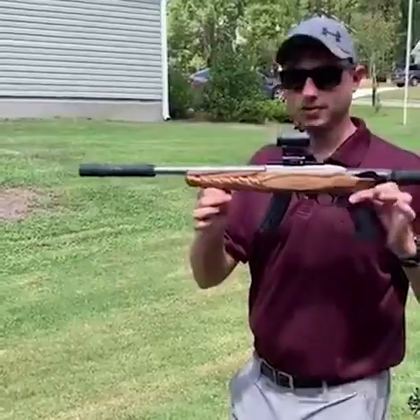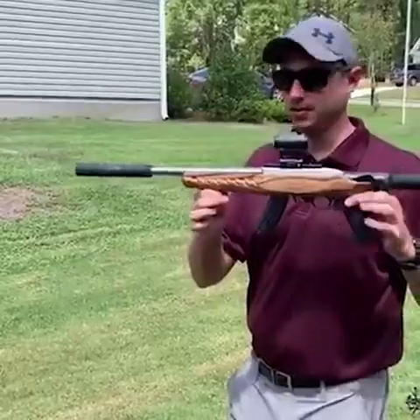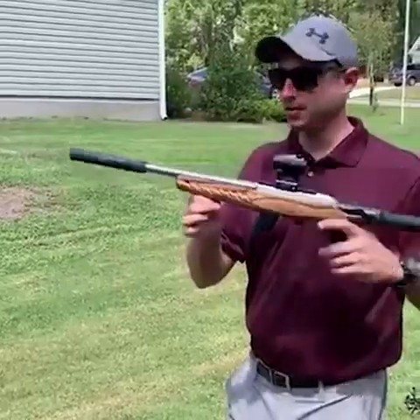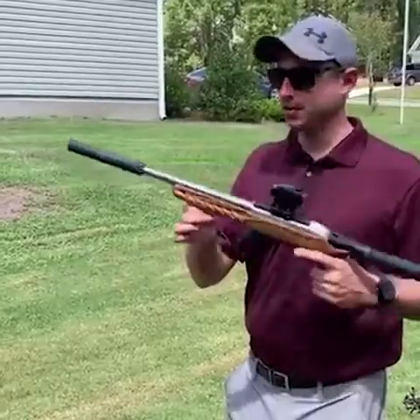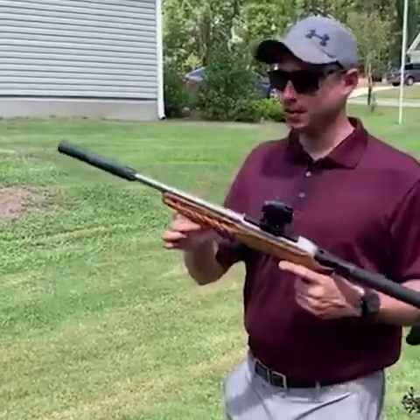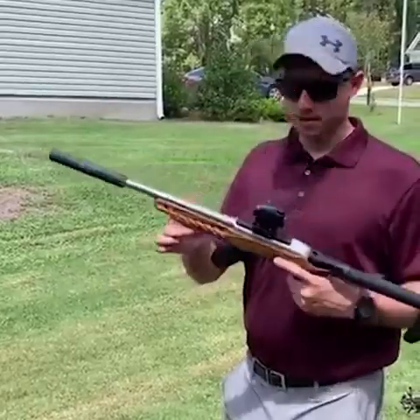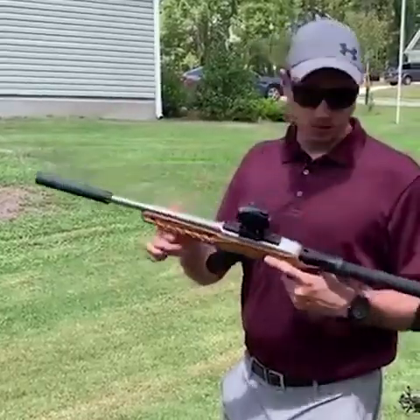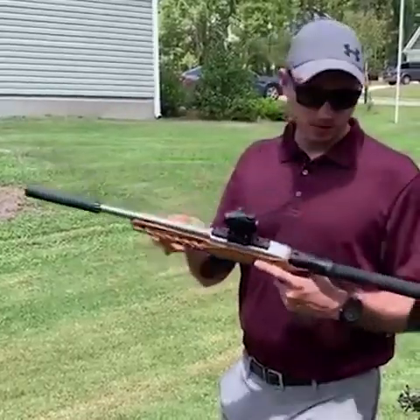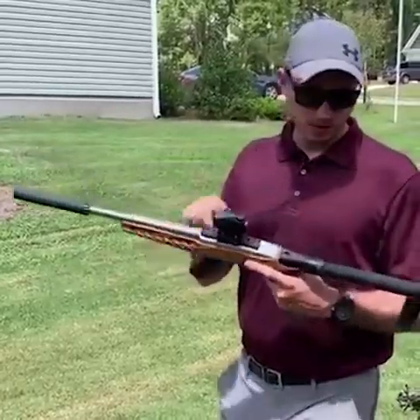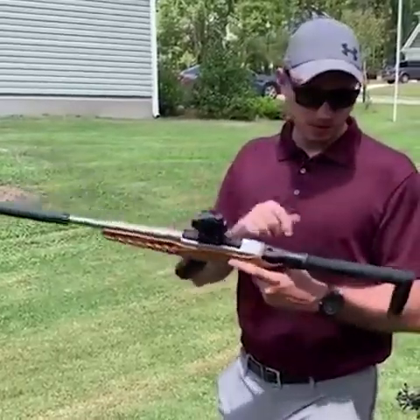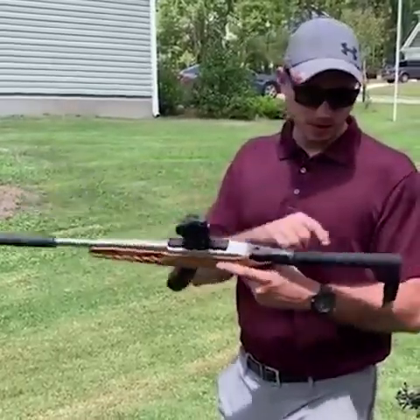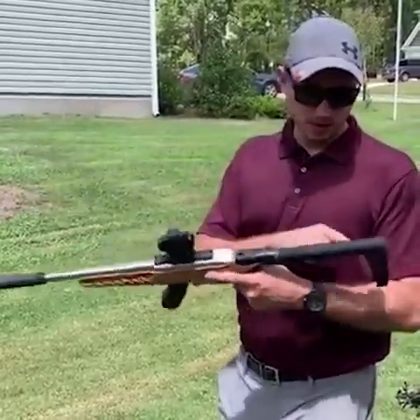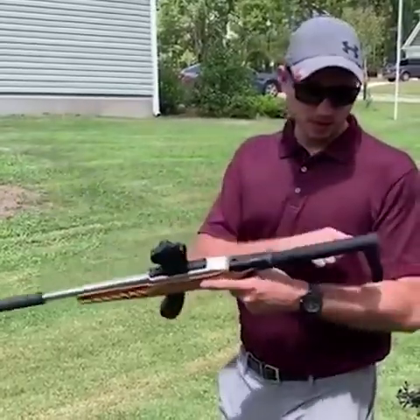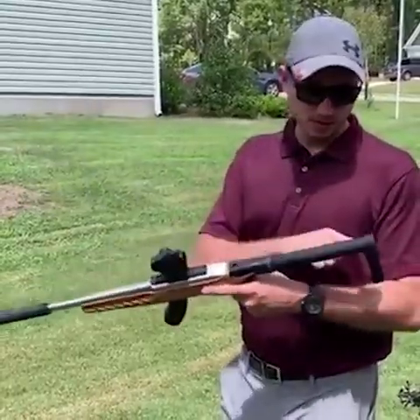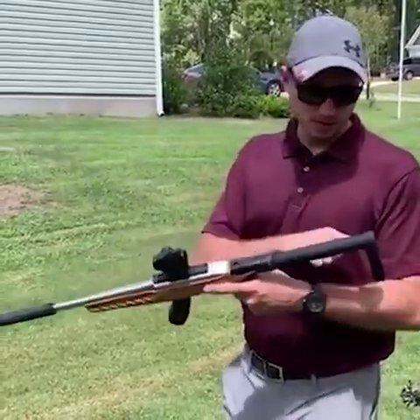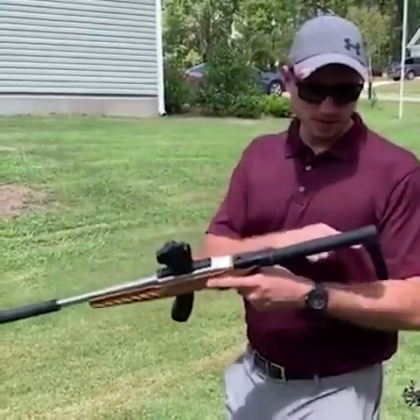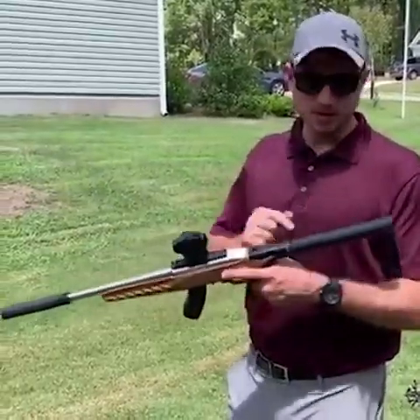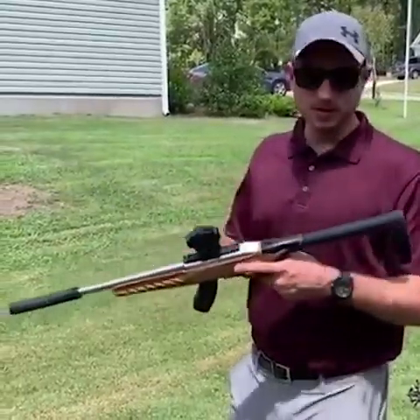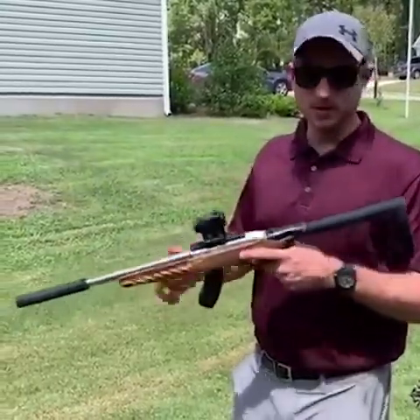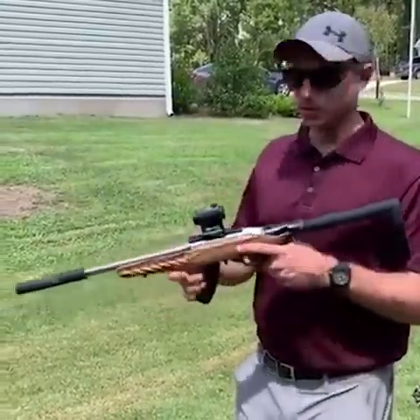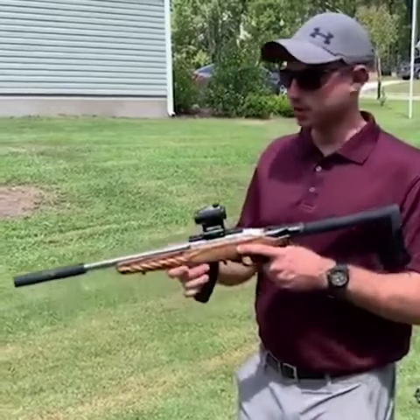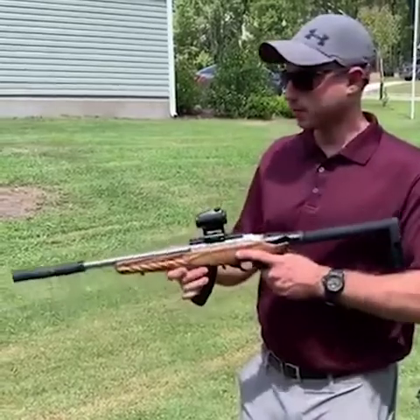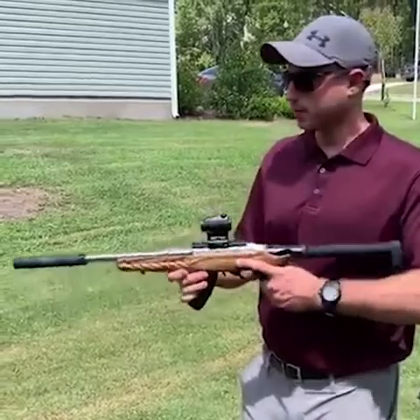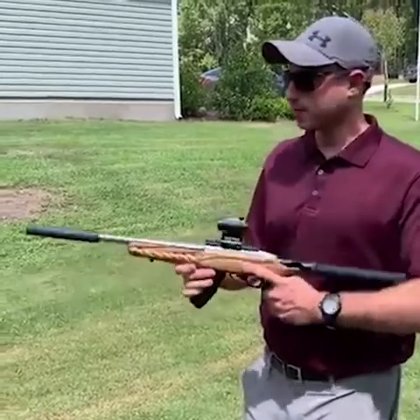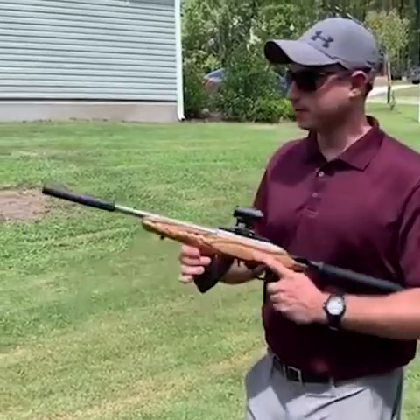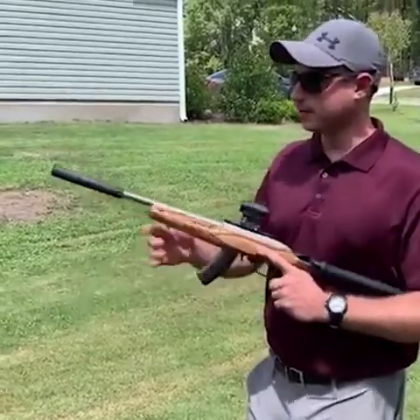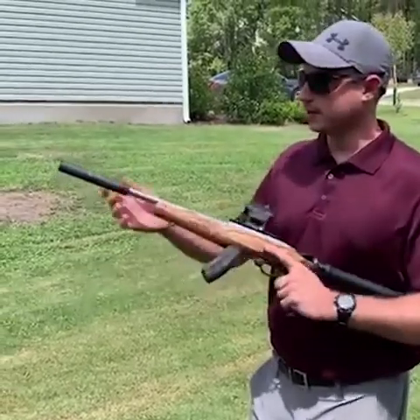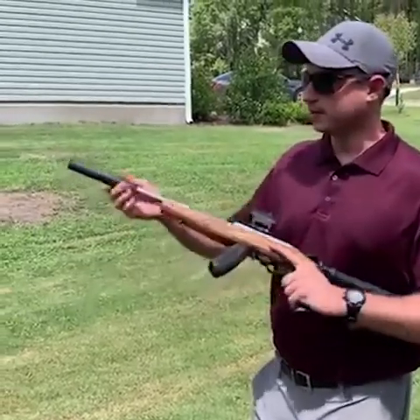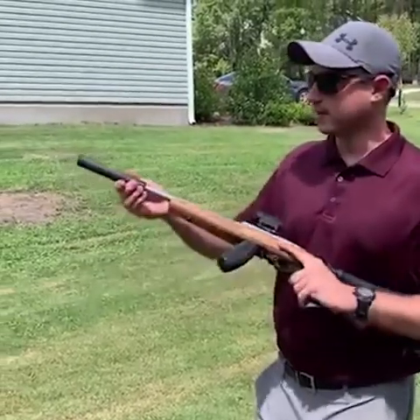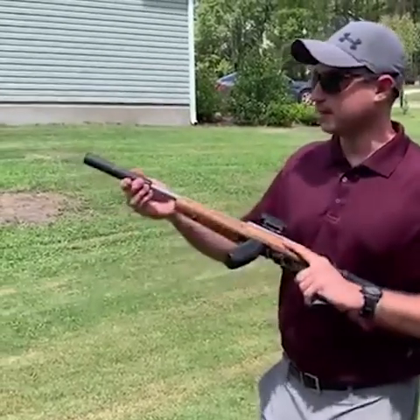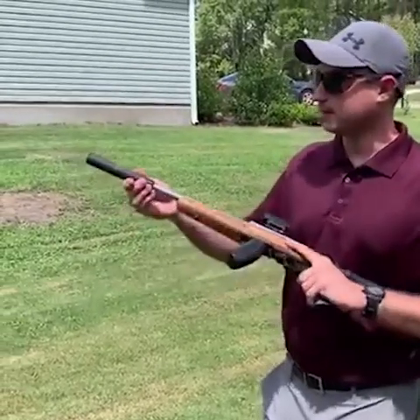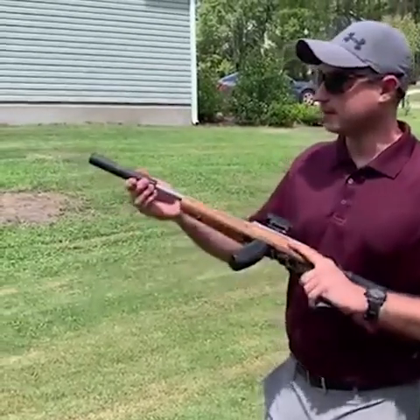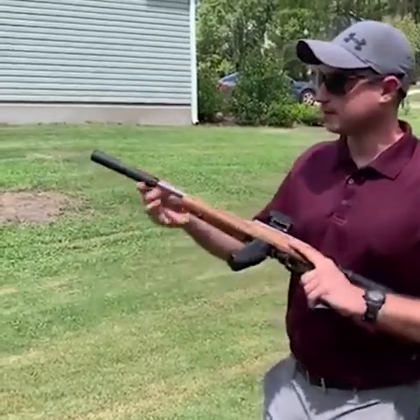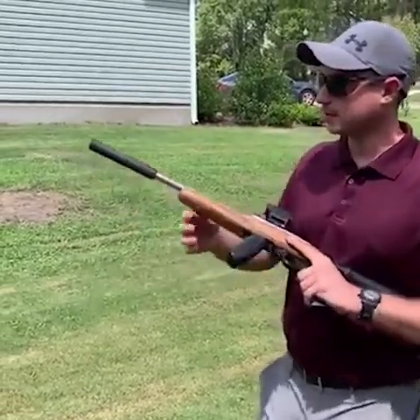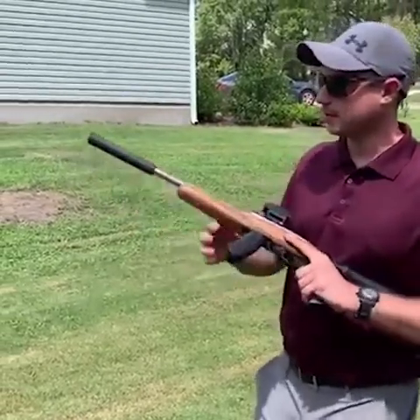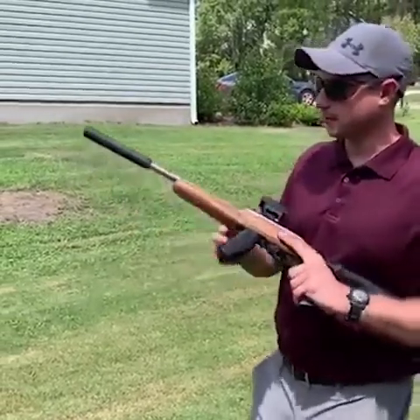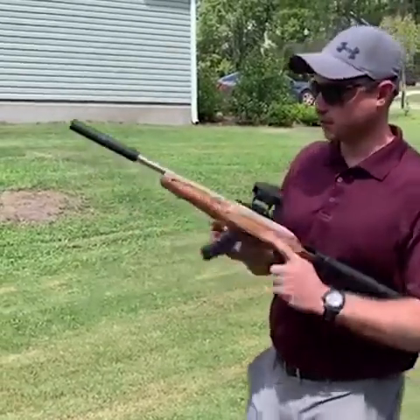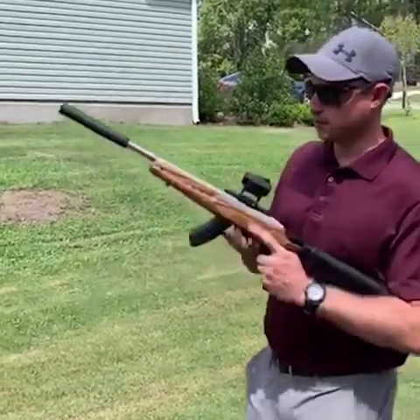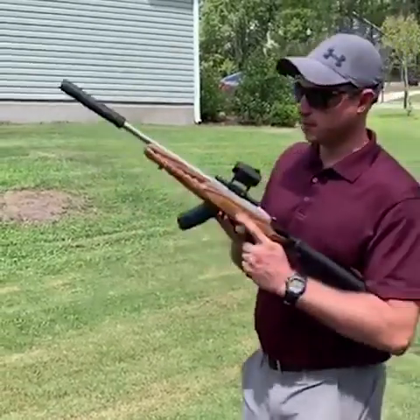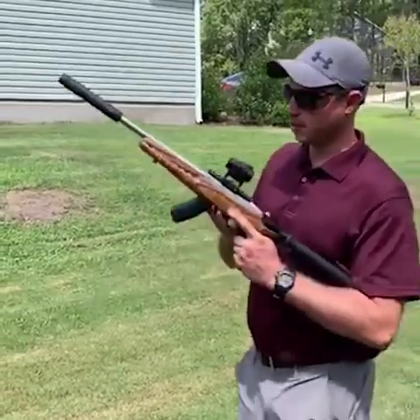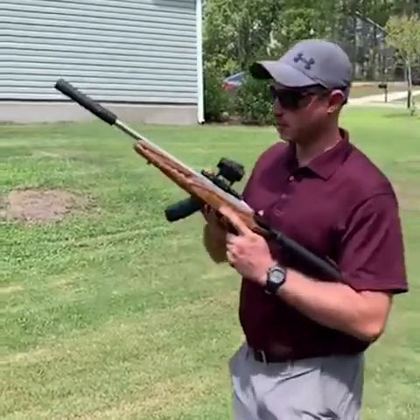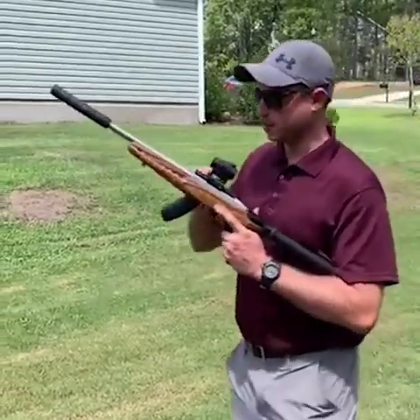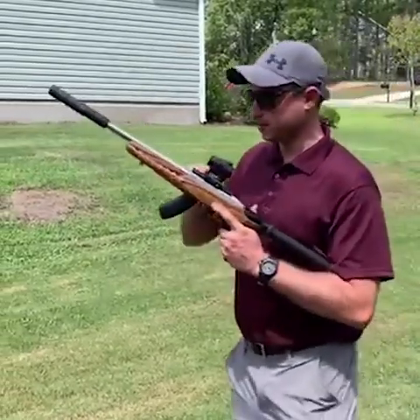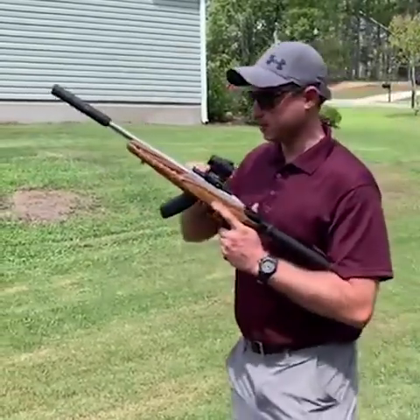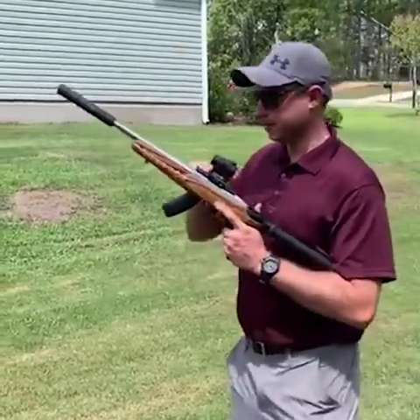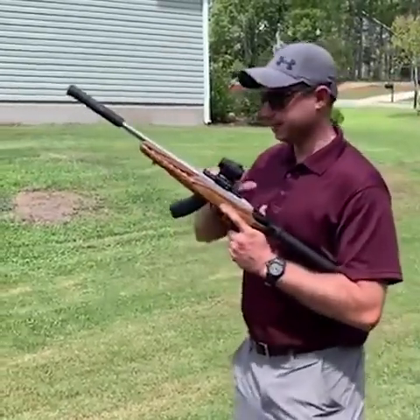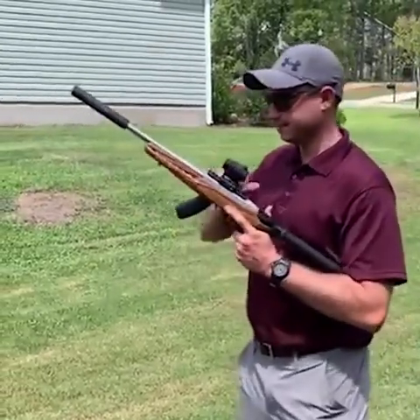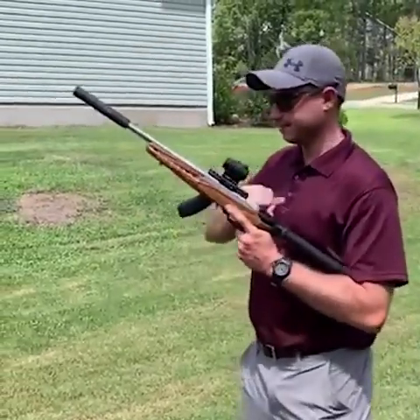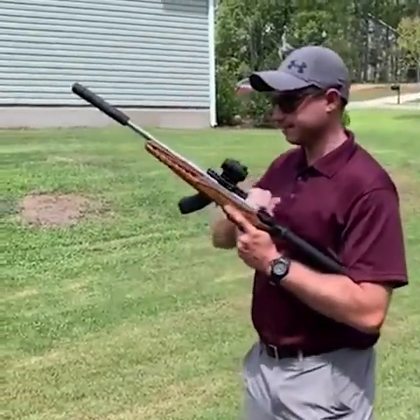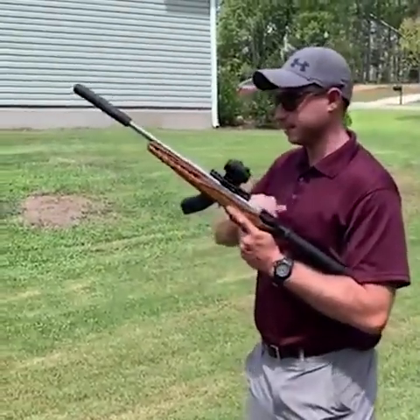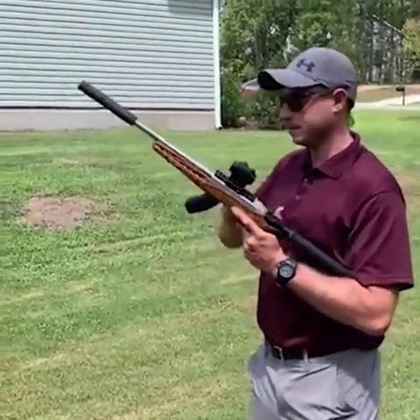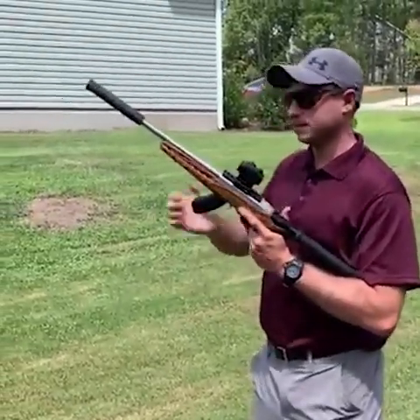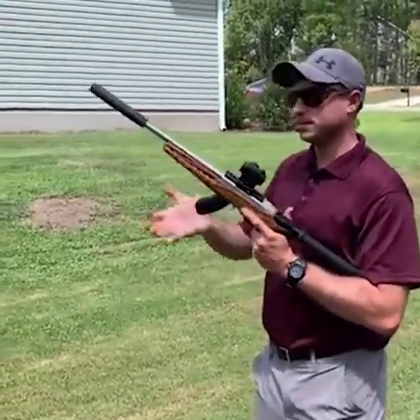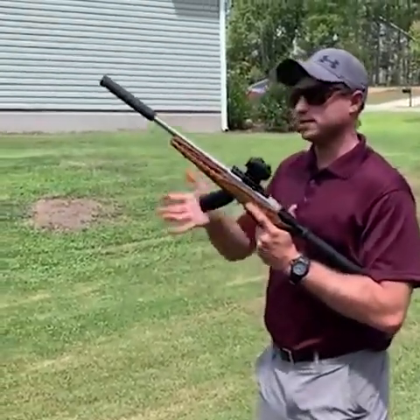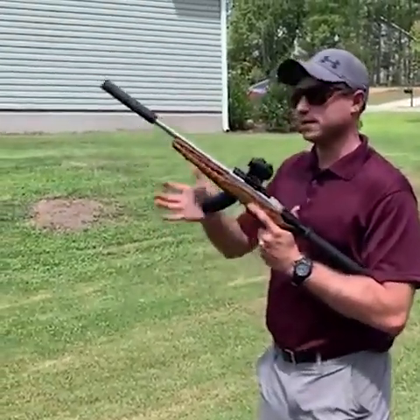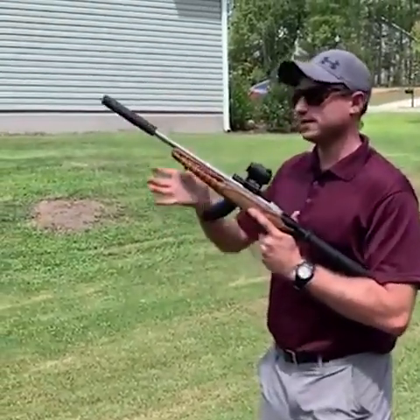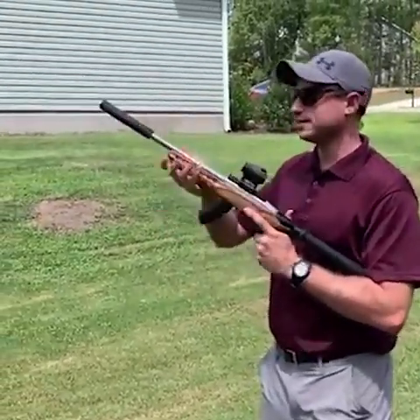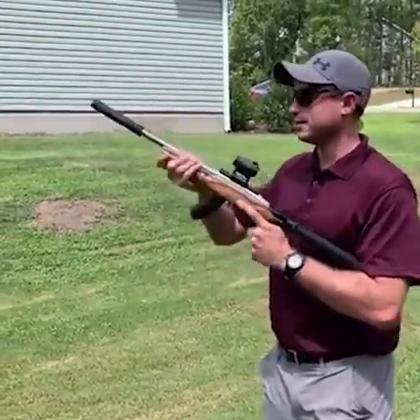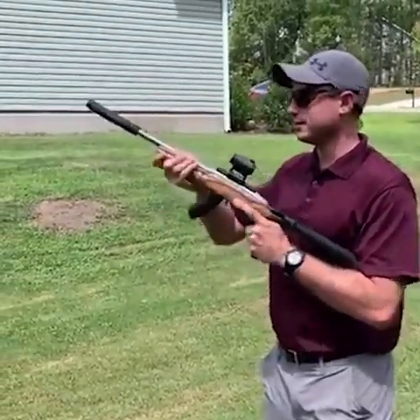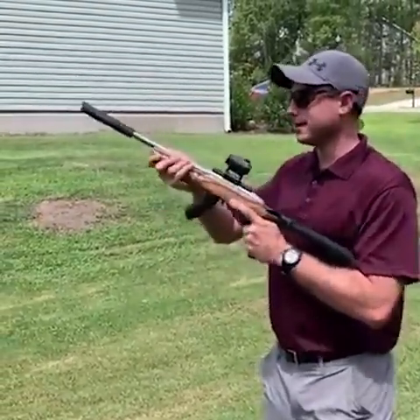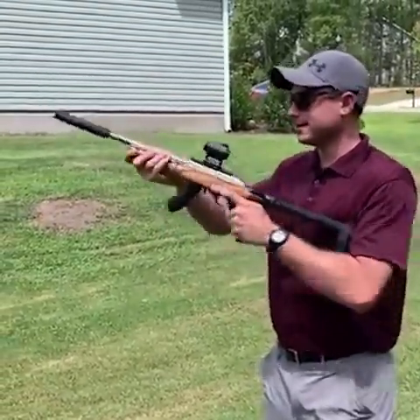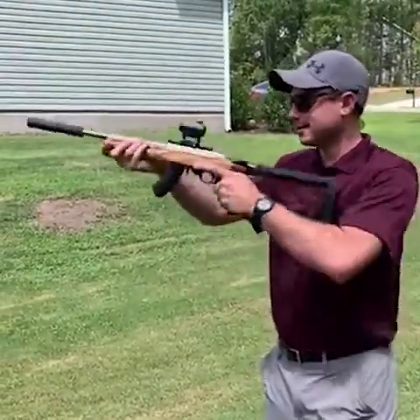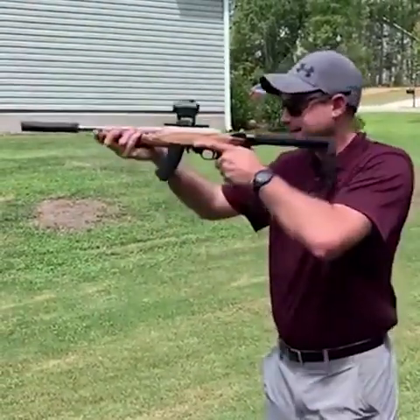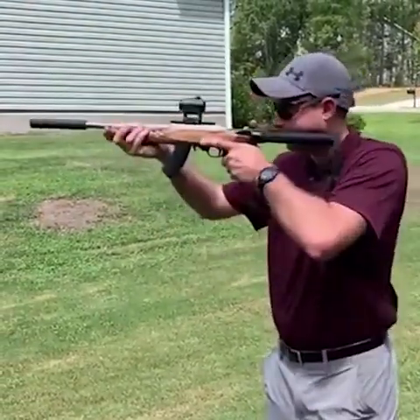Charger, with the GearHeadWorks brace on it and my SilencerCo Warlock 2. GCI Standard Velocity.